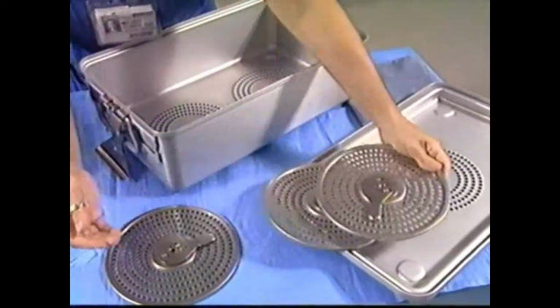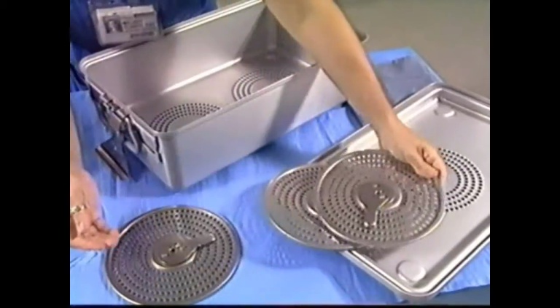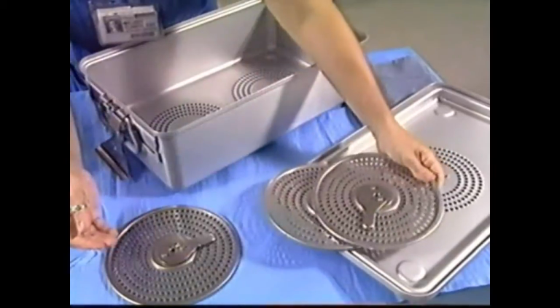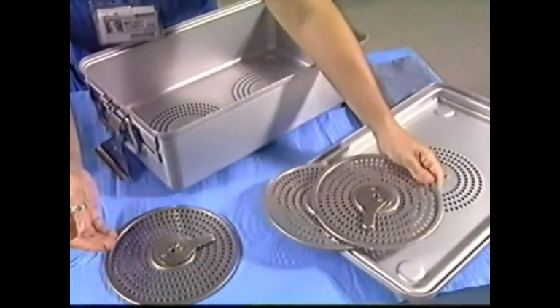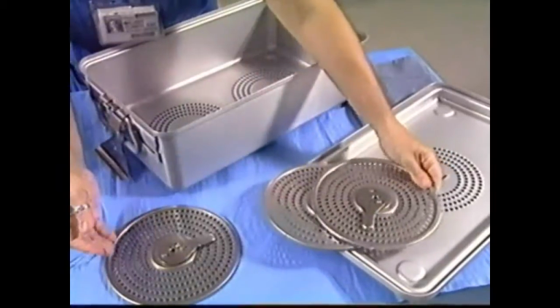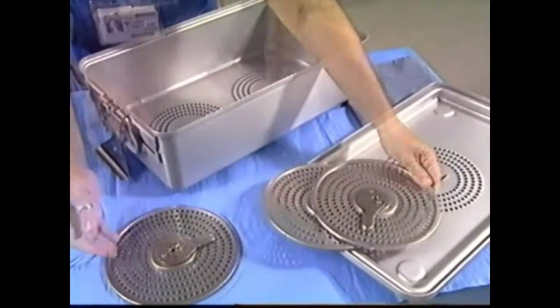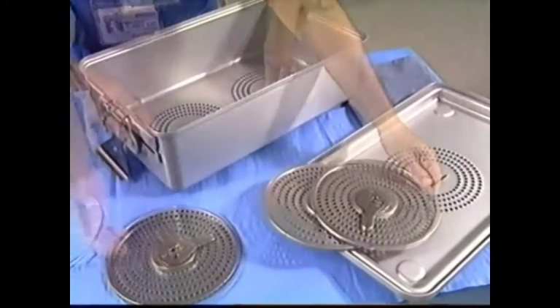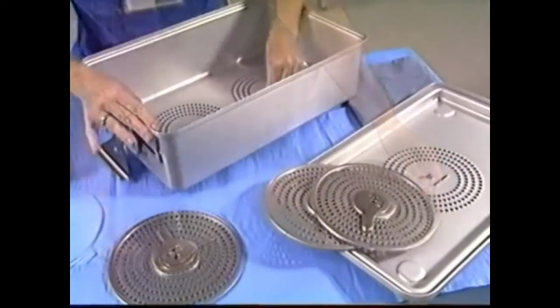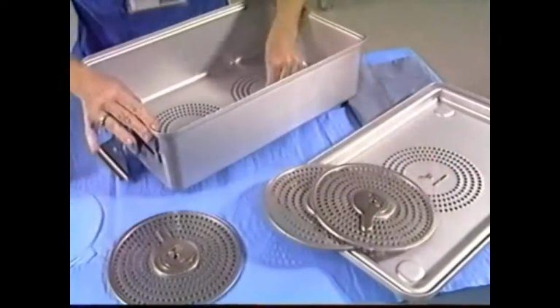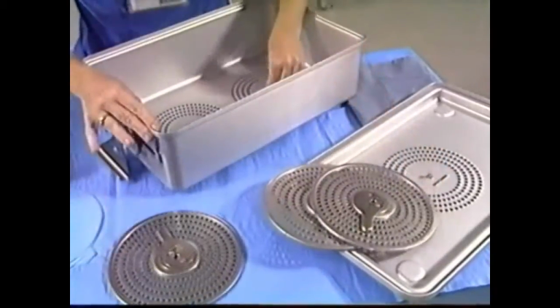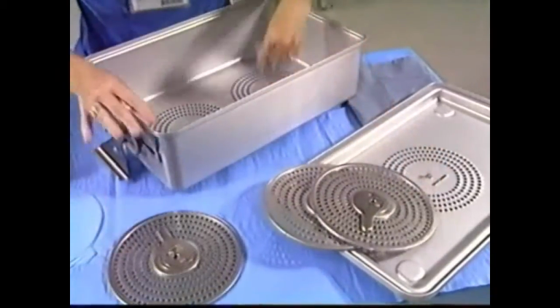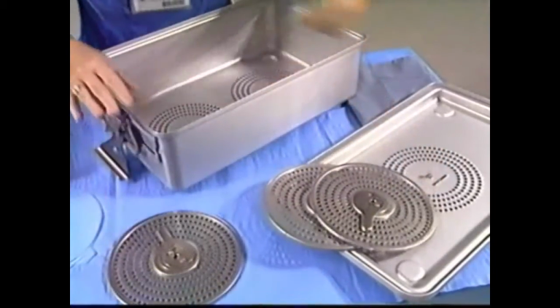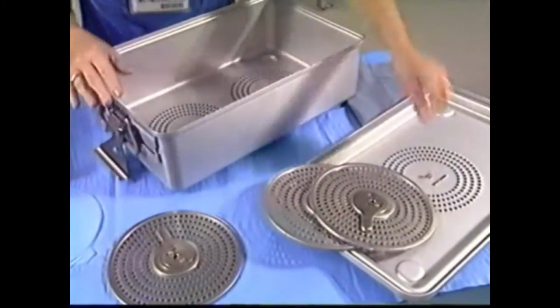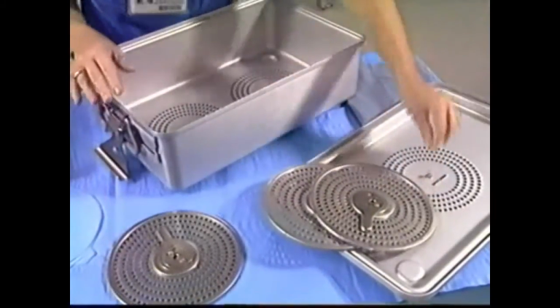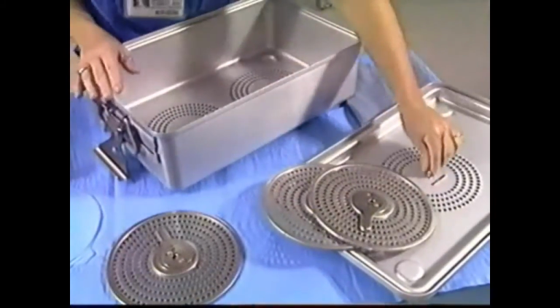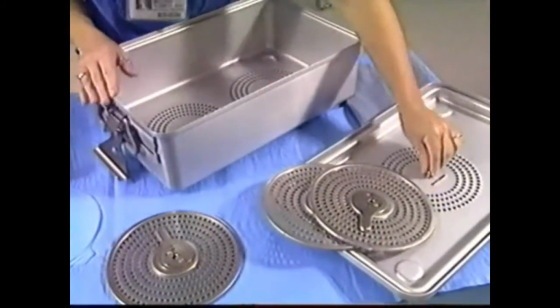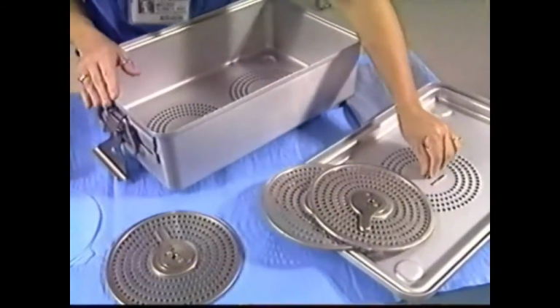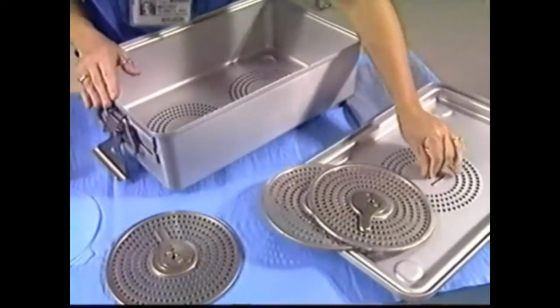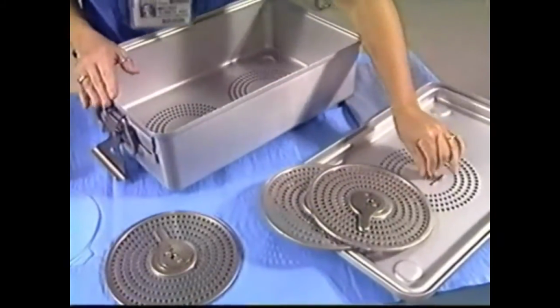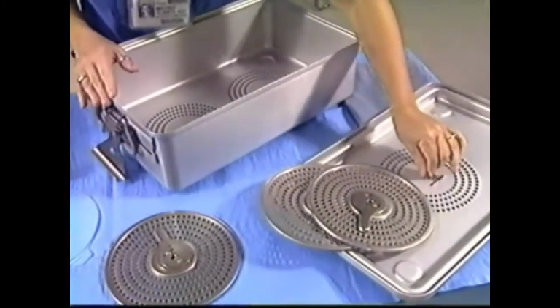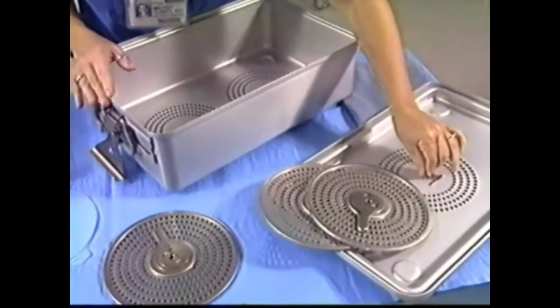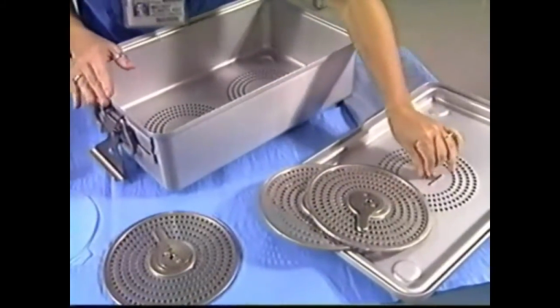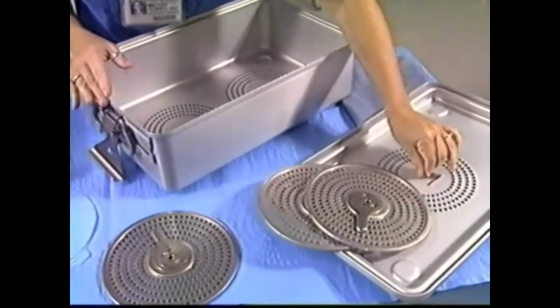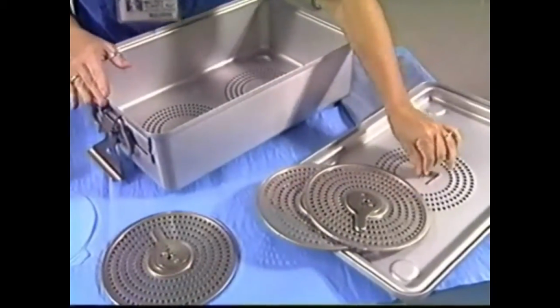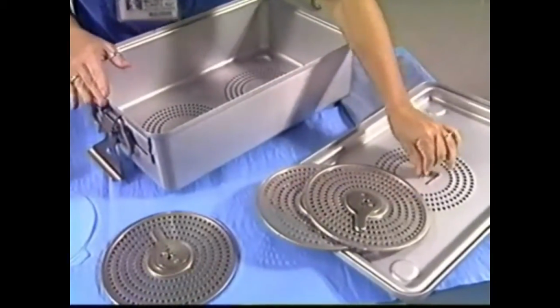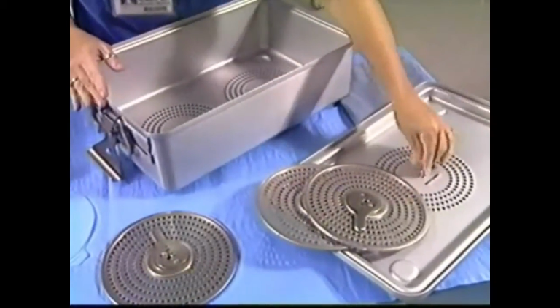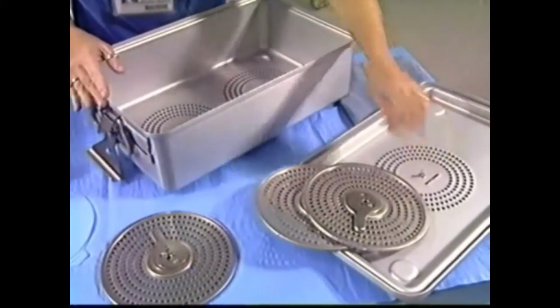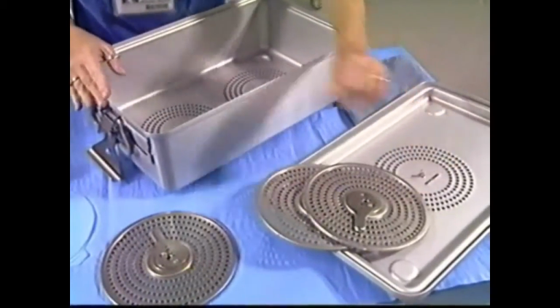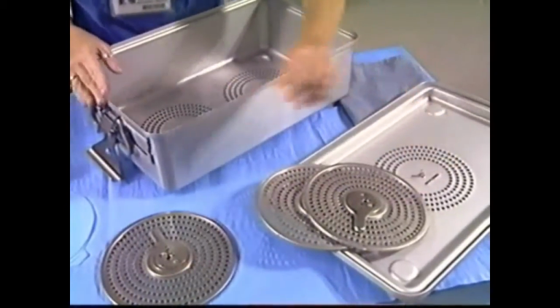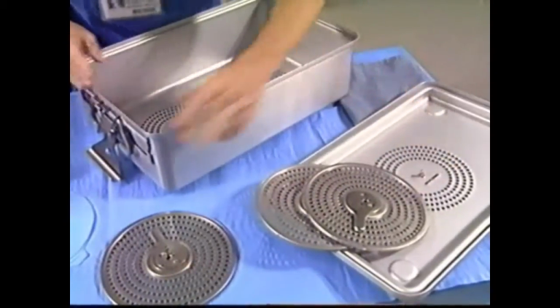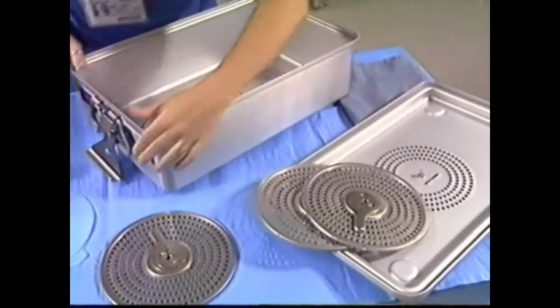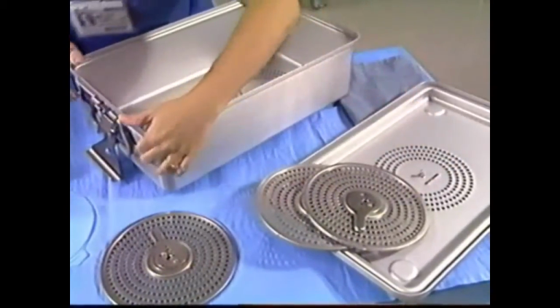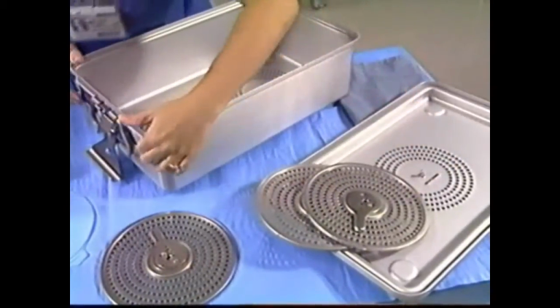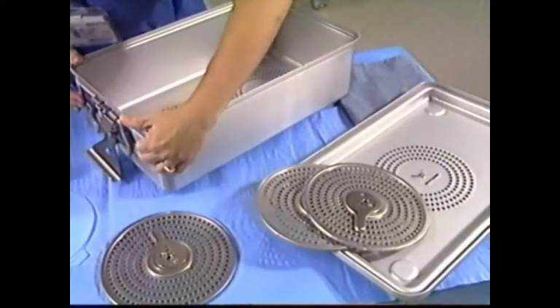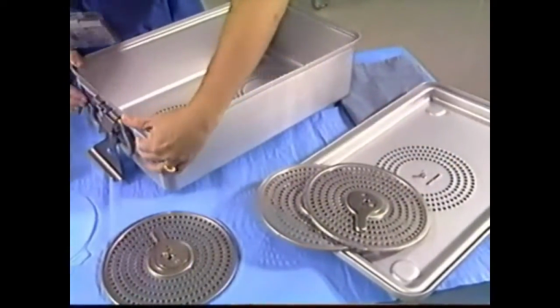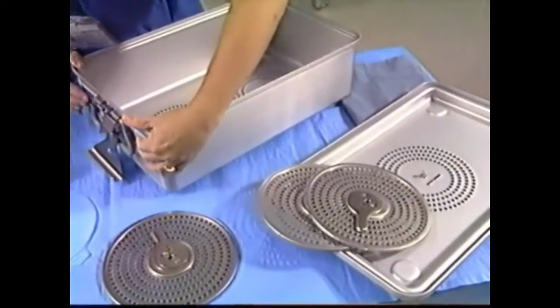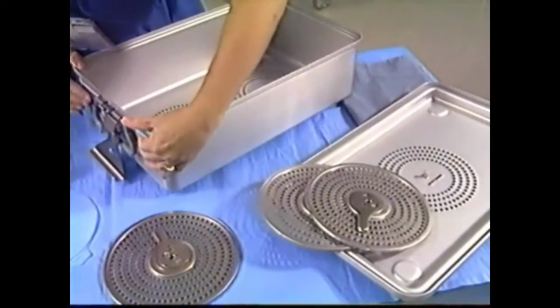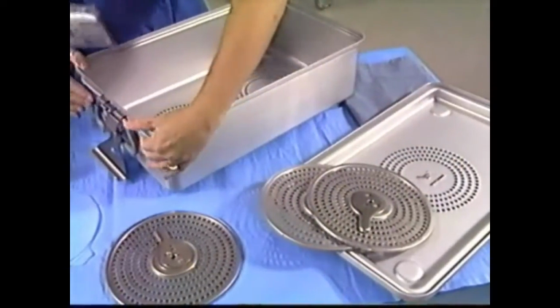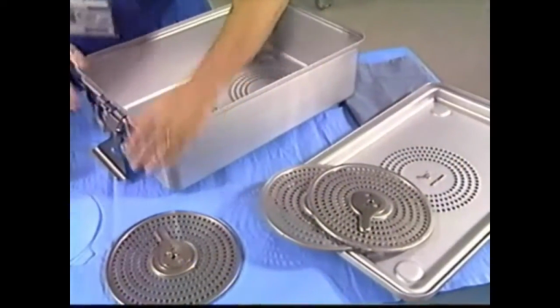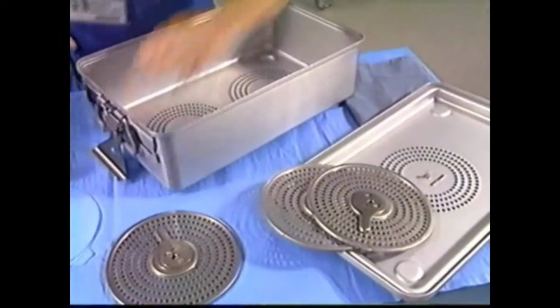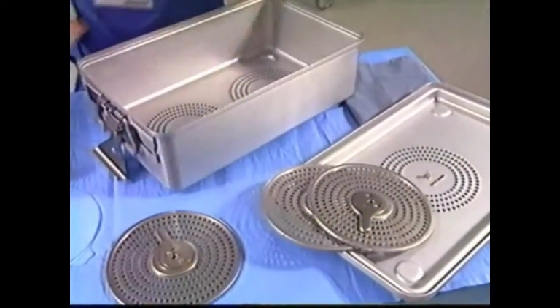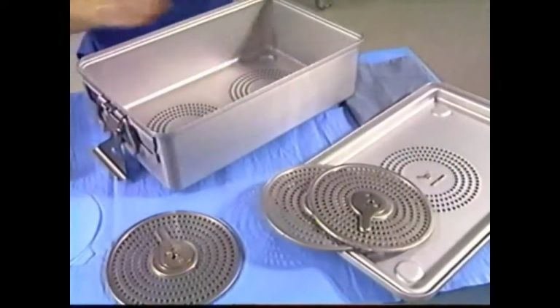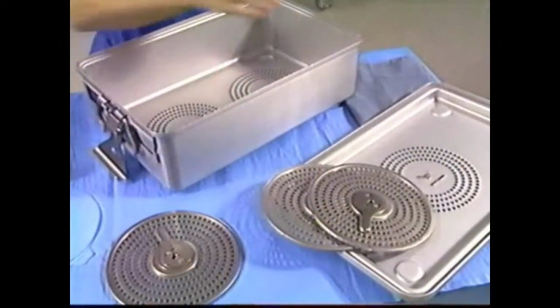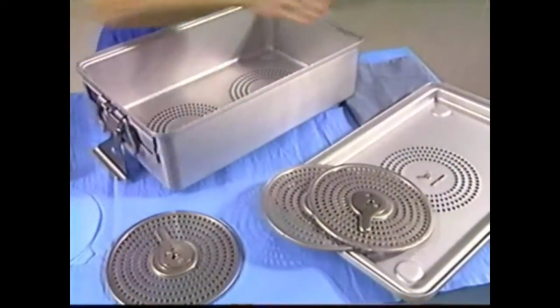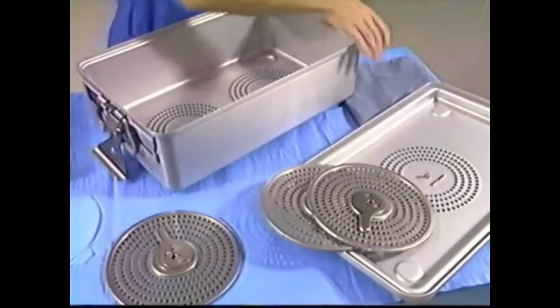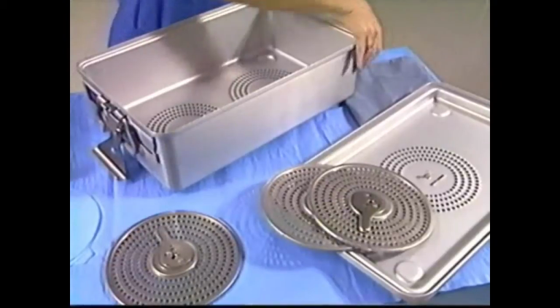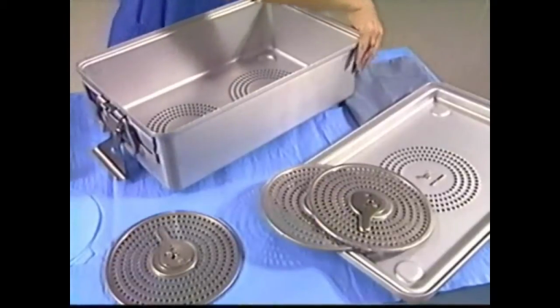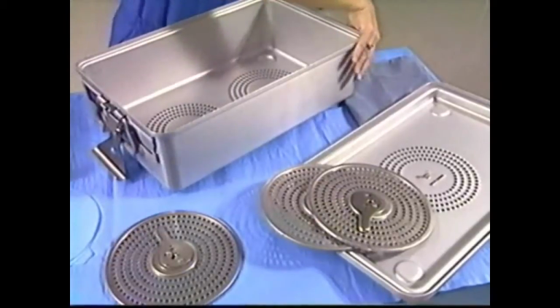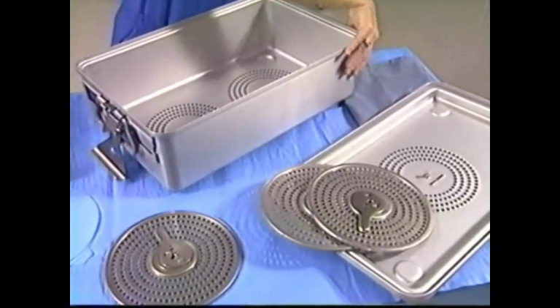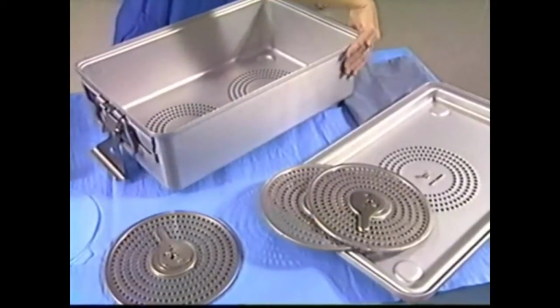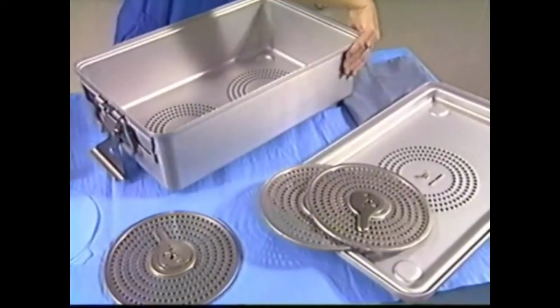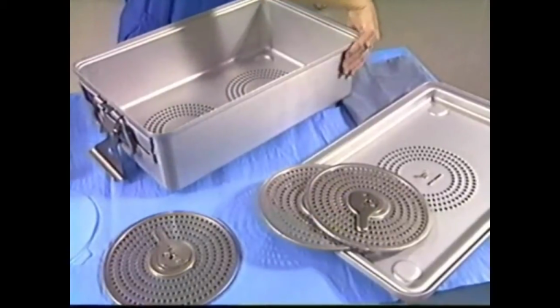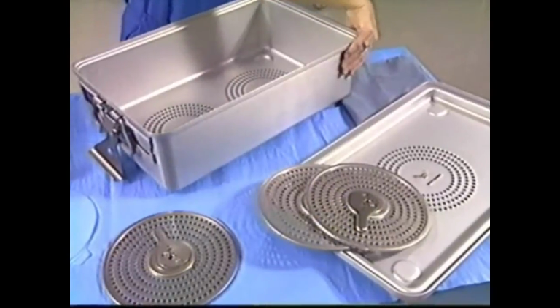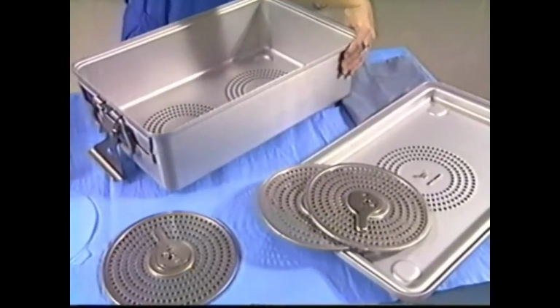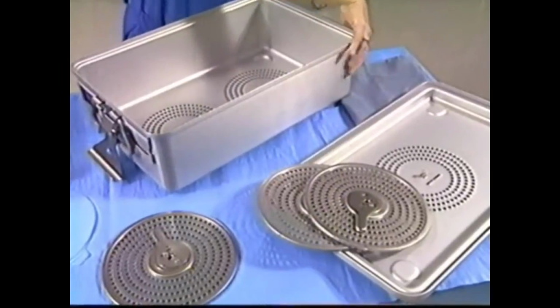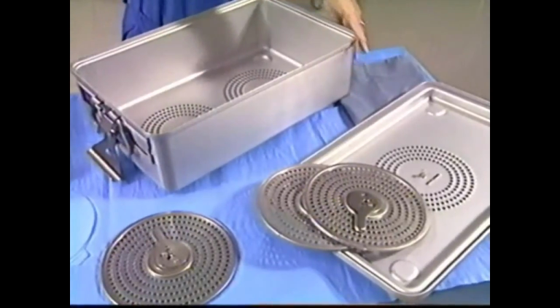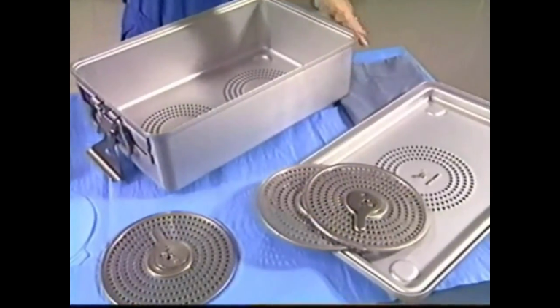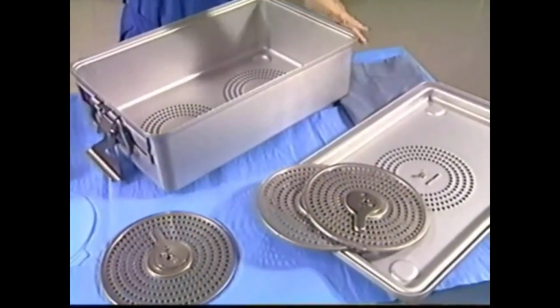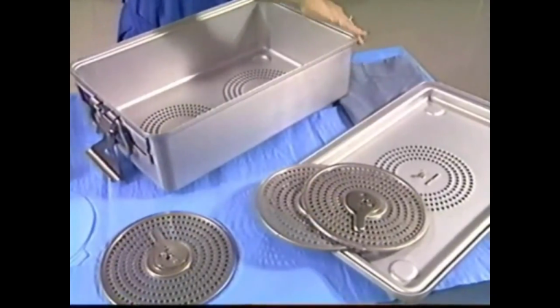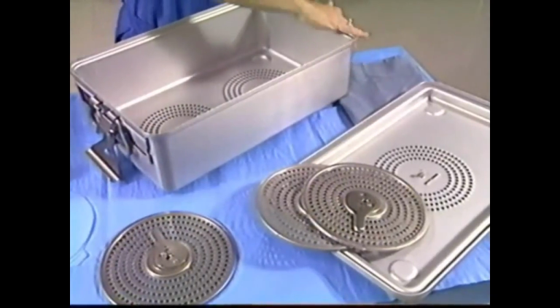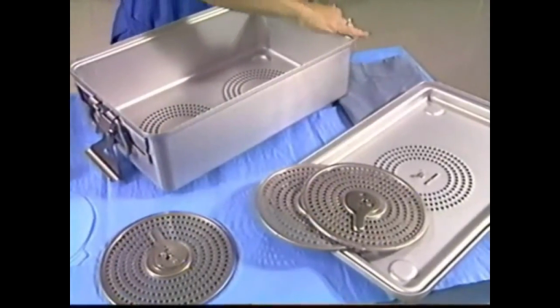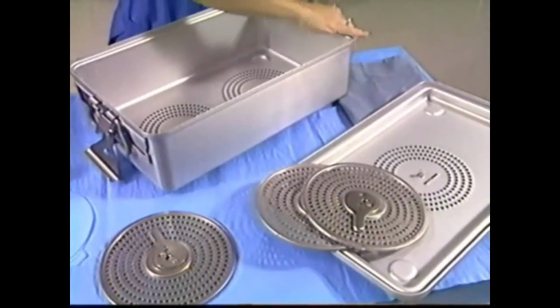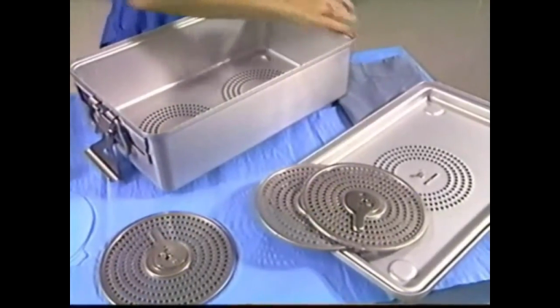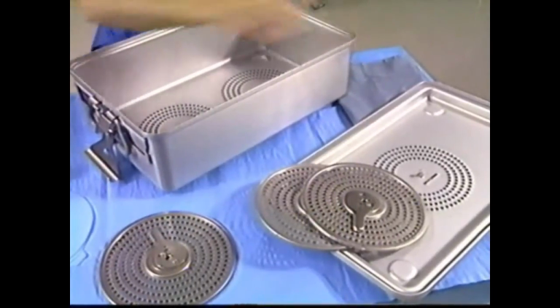Verify that the filter retention post or posts in the lid and label holders on the front of the SteriTite container are secure.